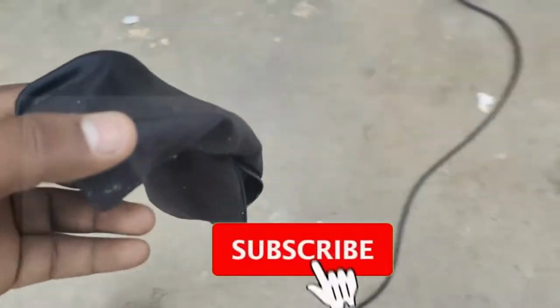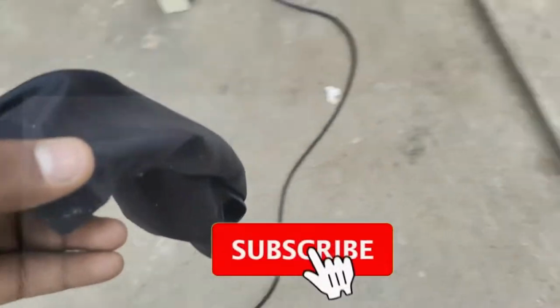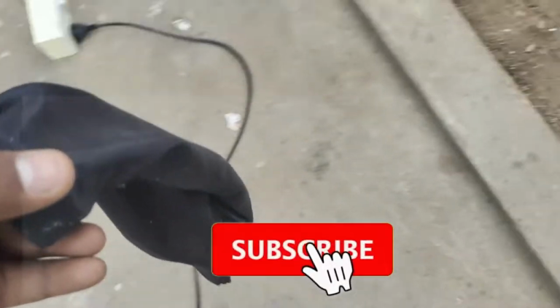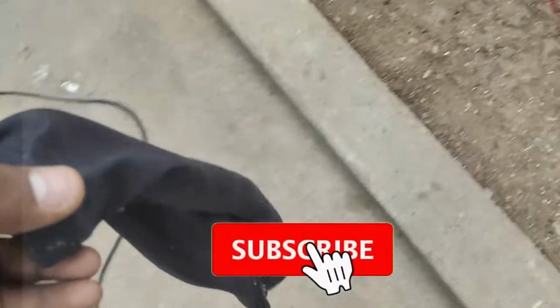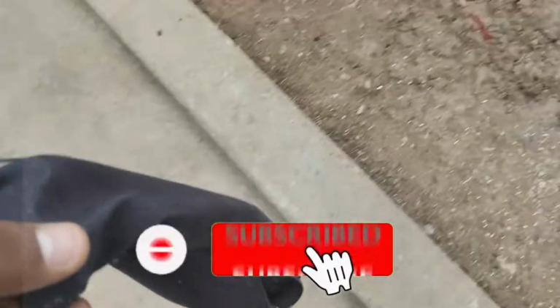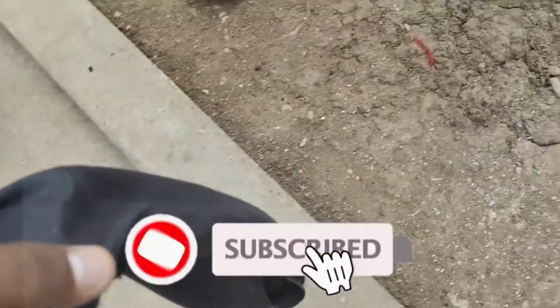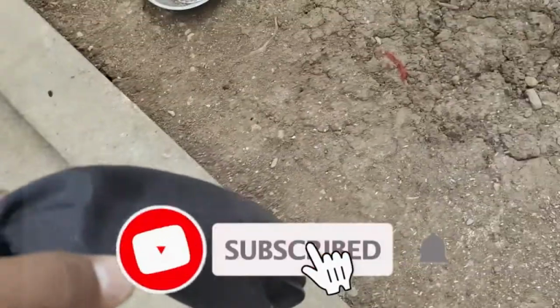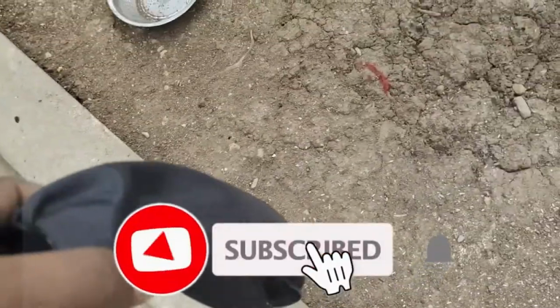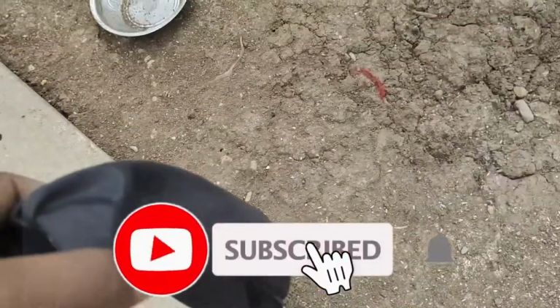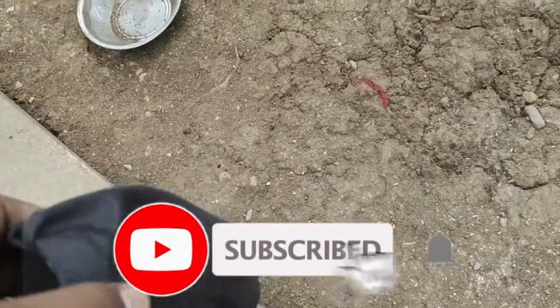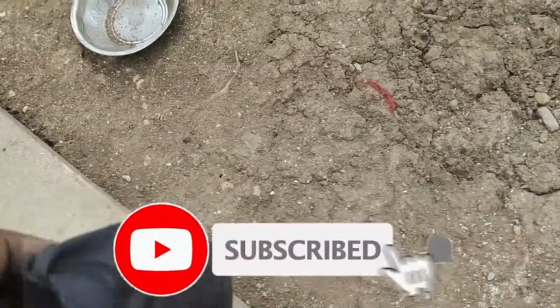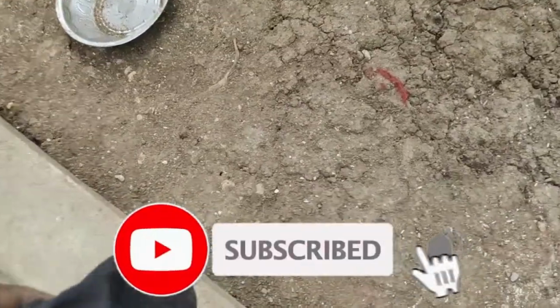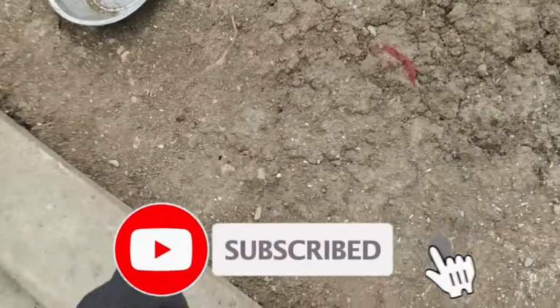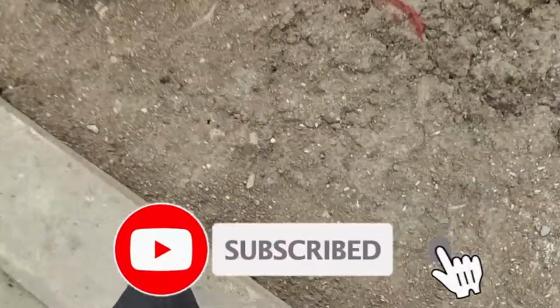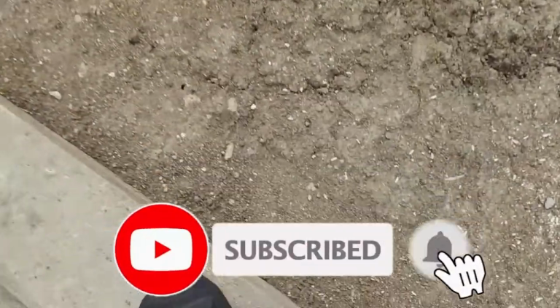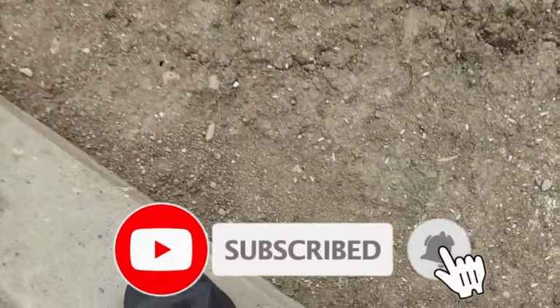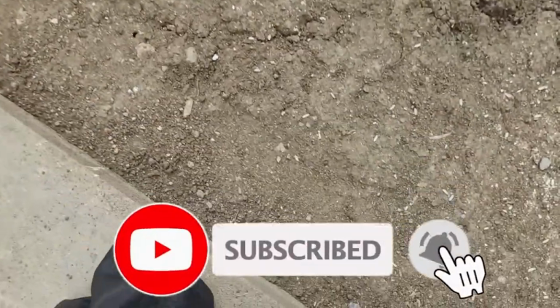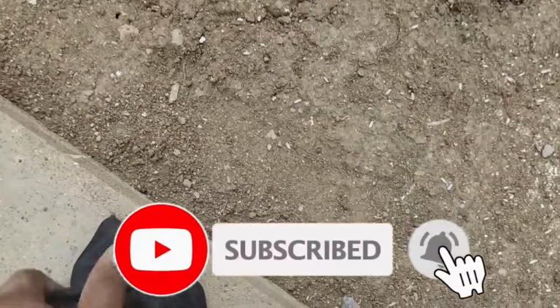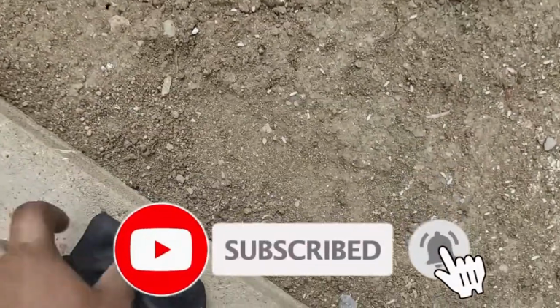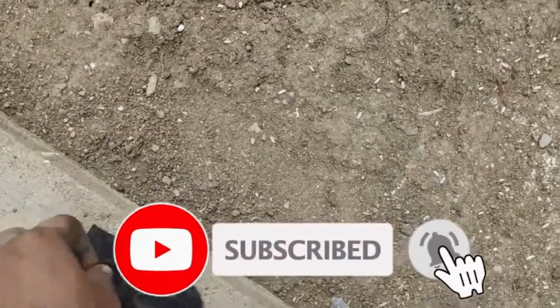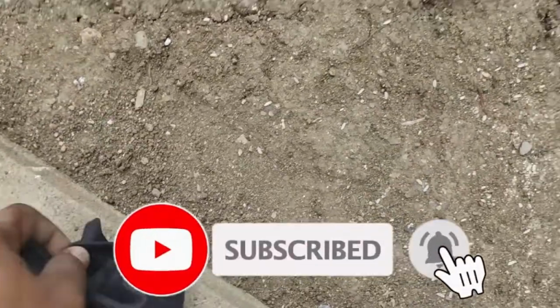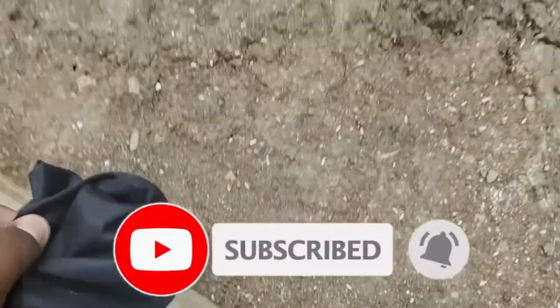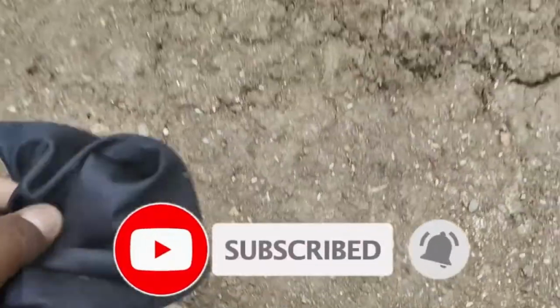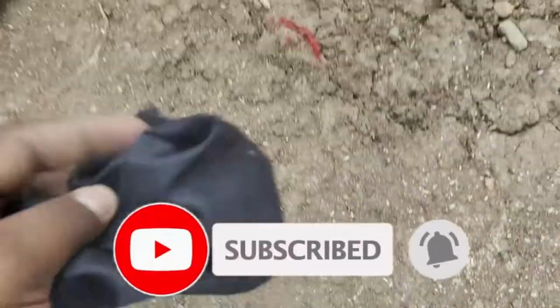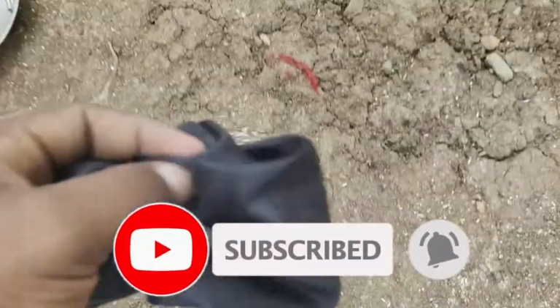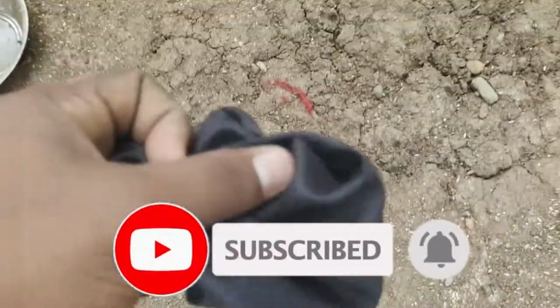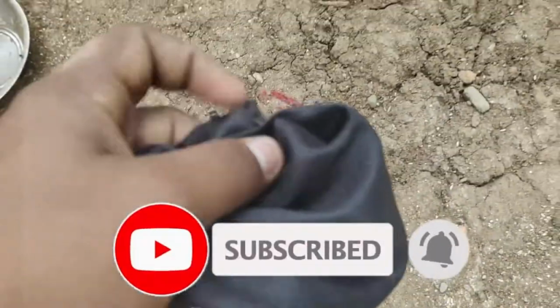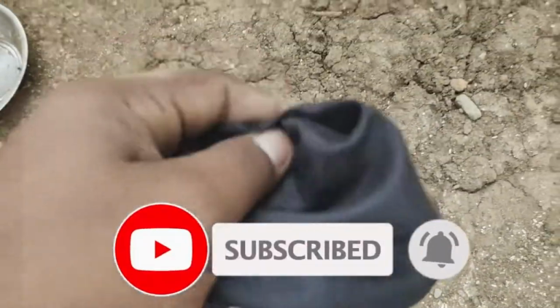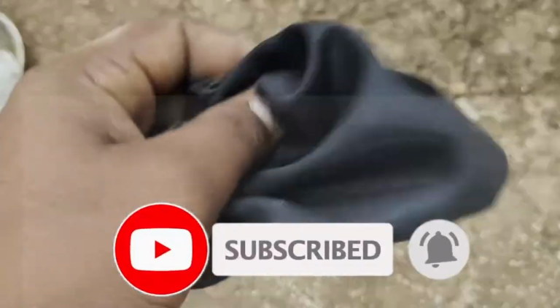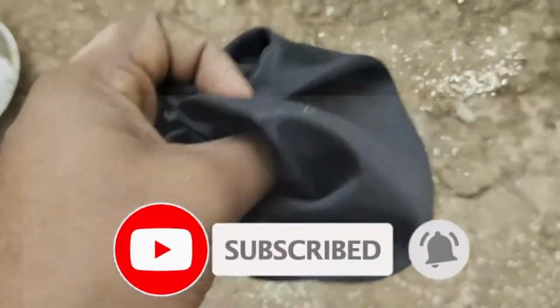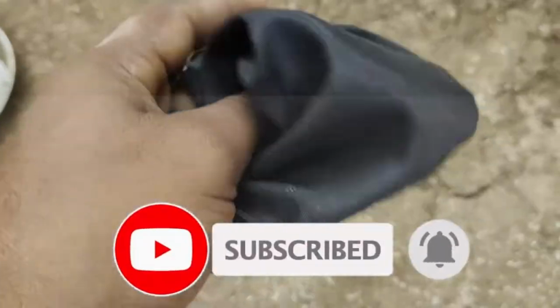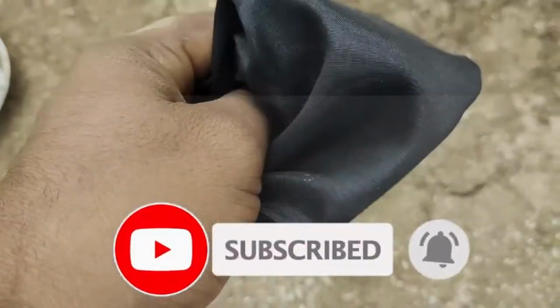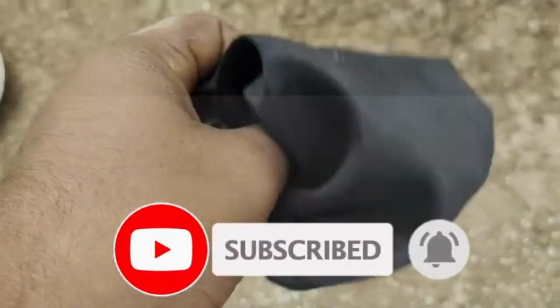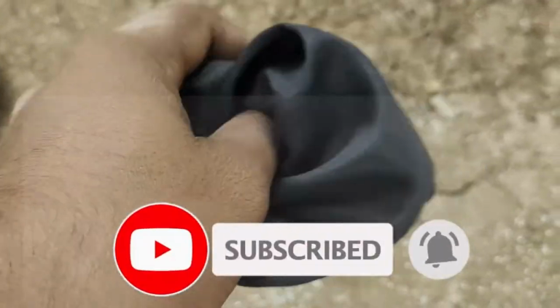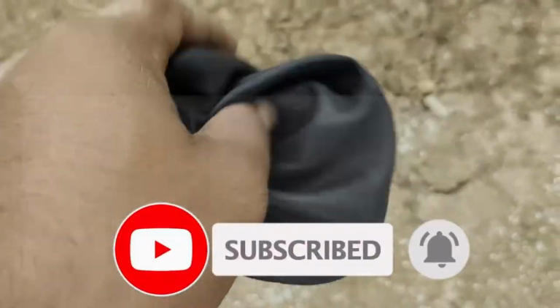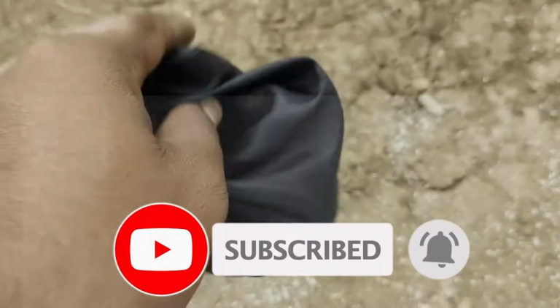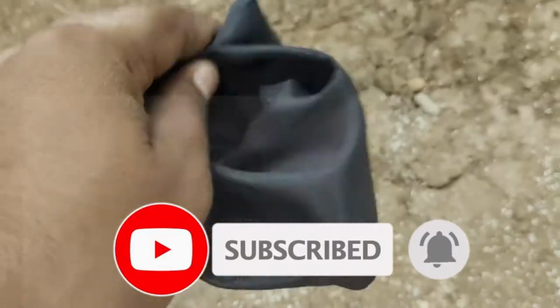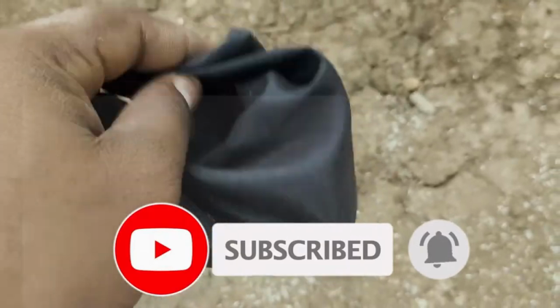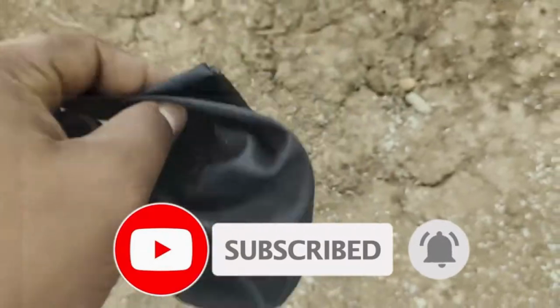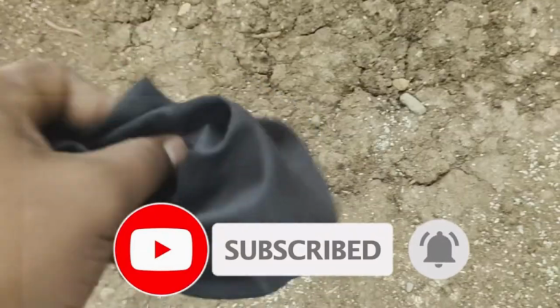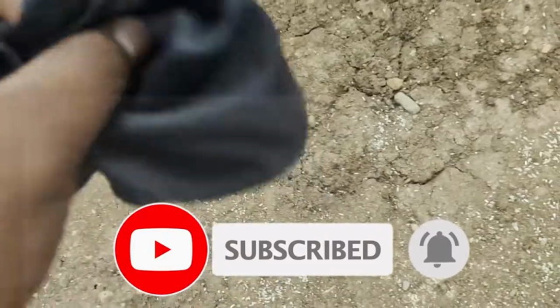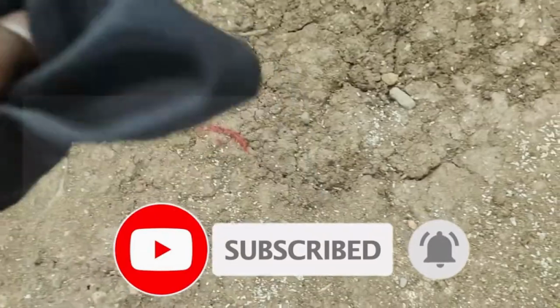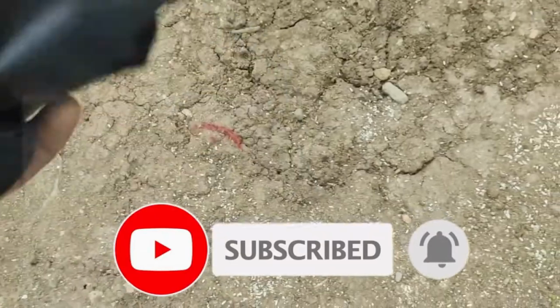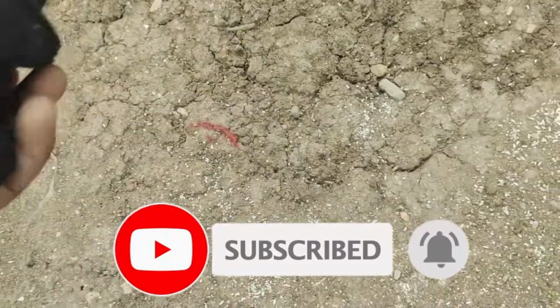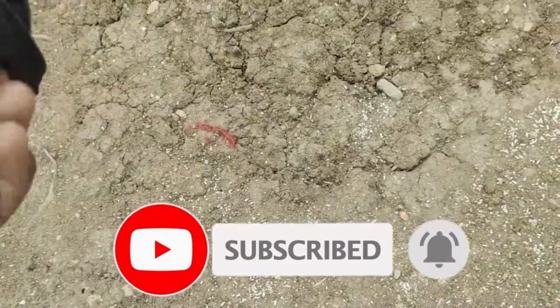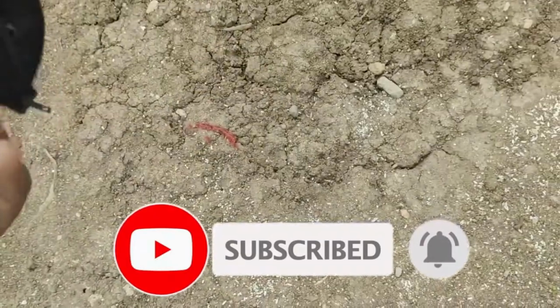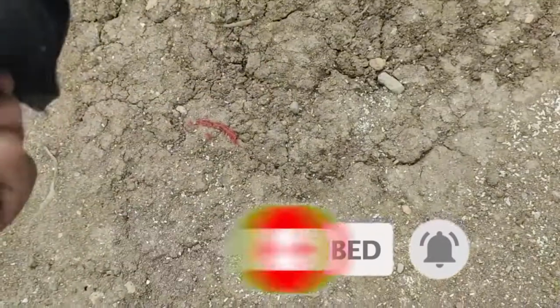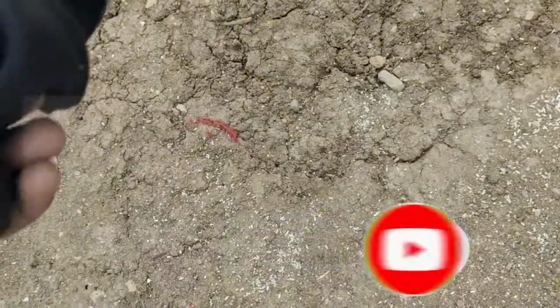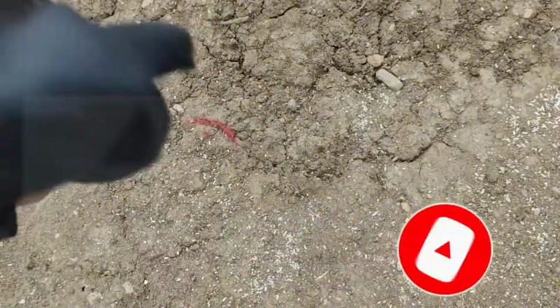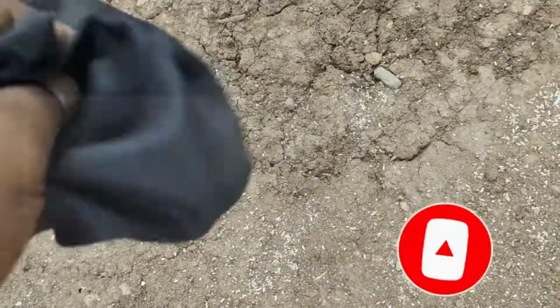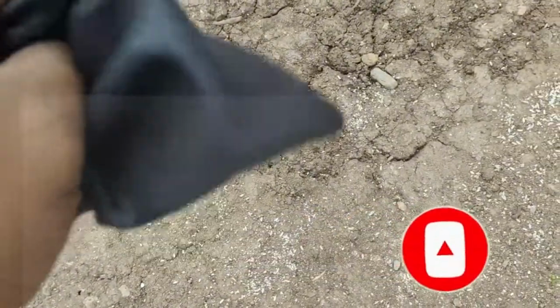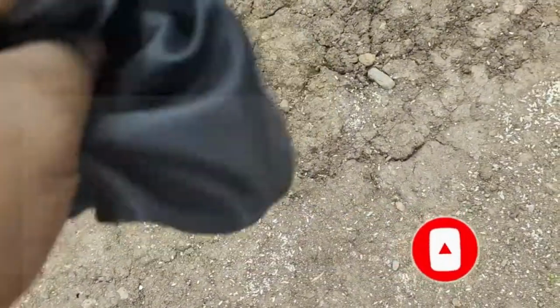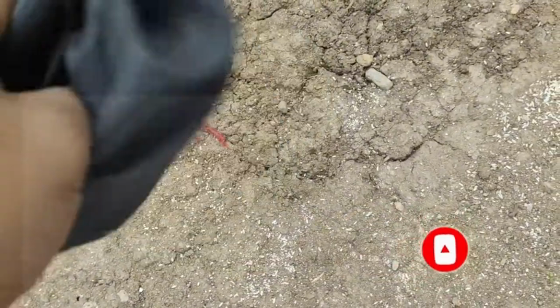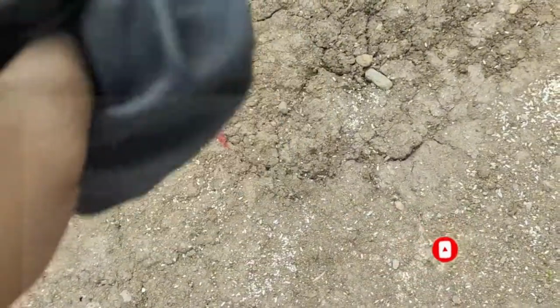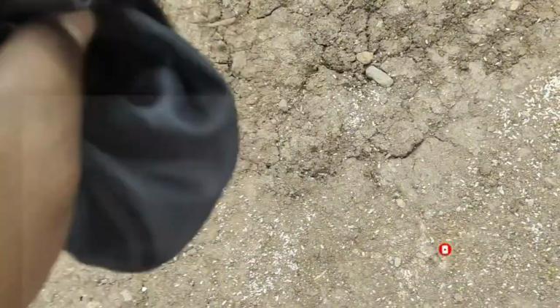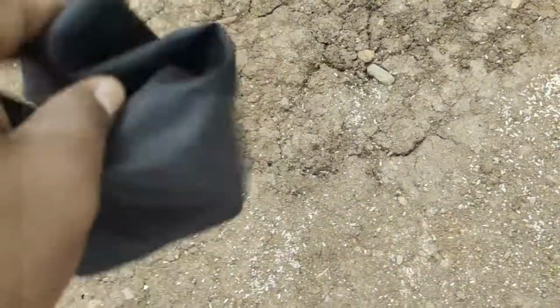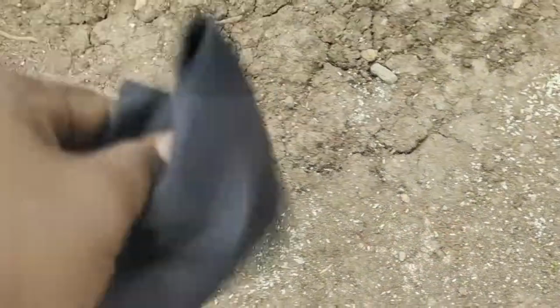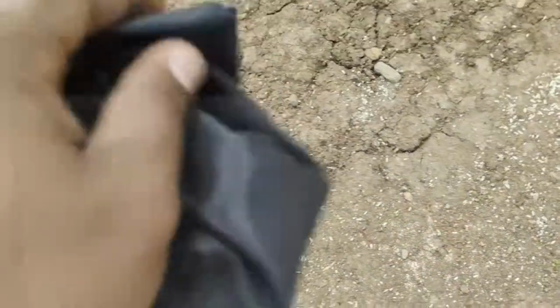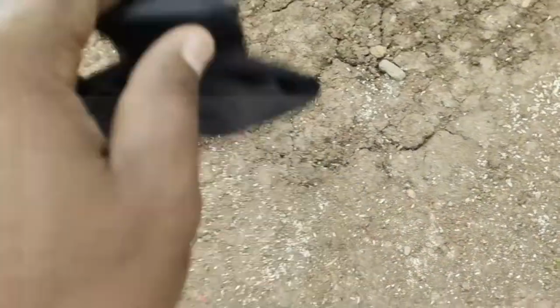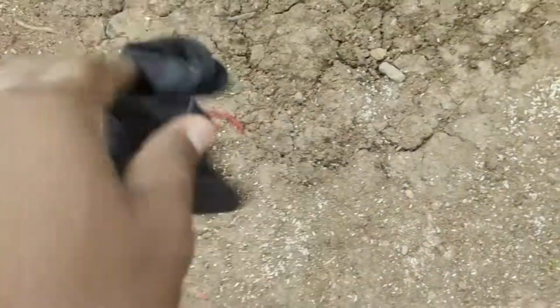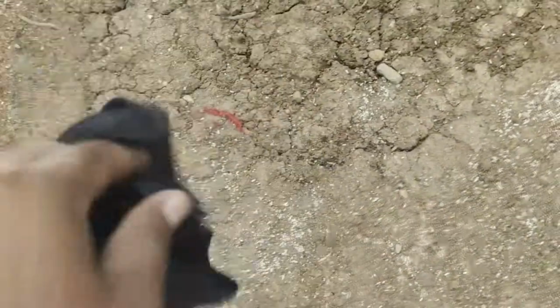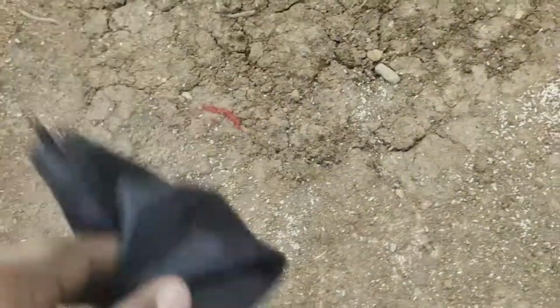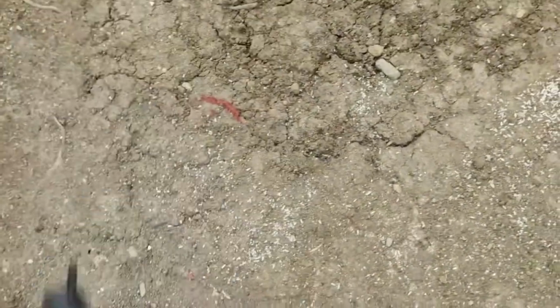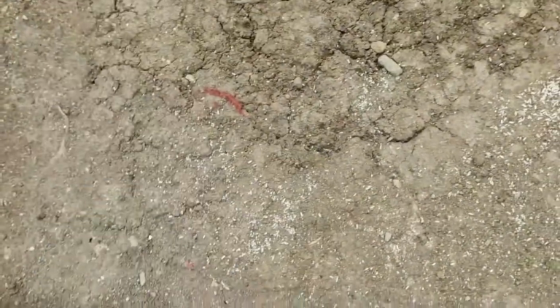If you want to like and share the video, subscribe and click the bell icon. I'll see you in the next video.